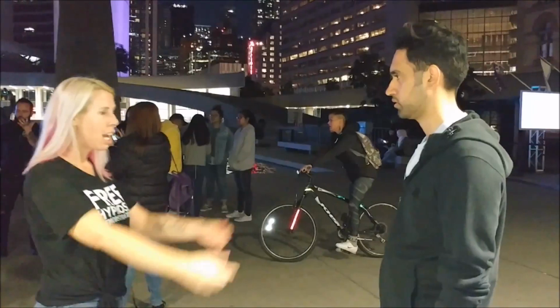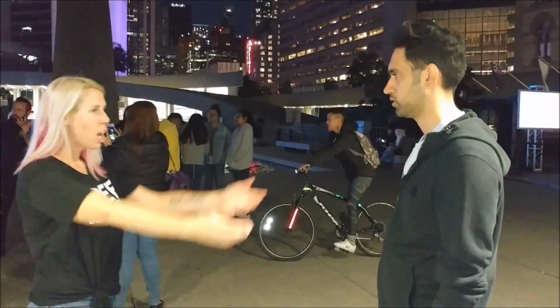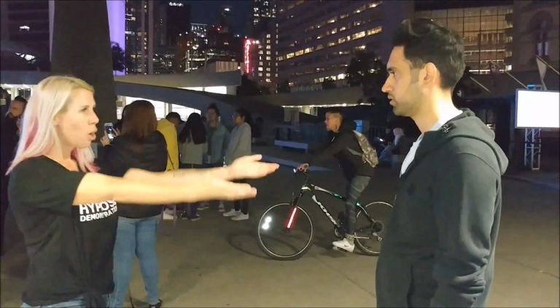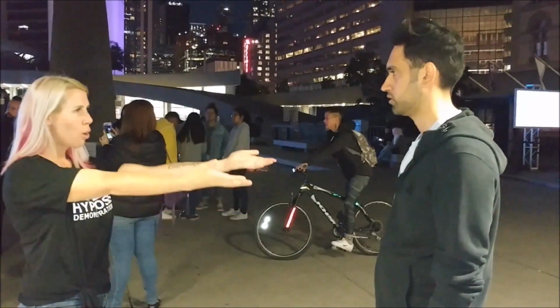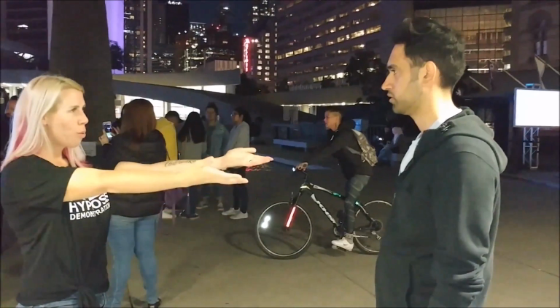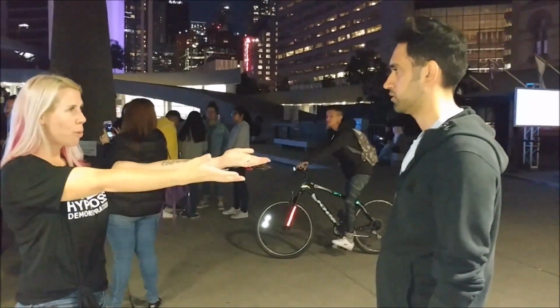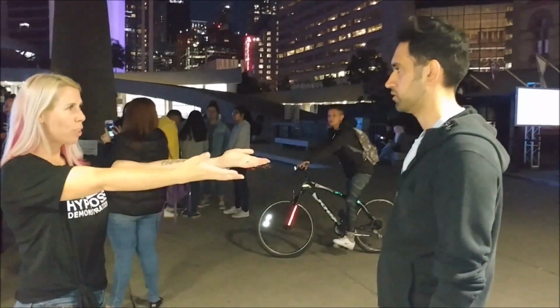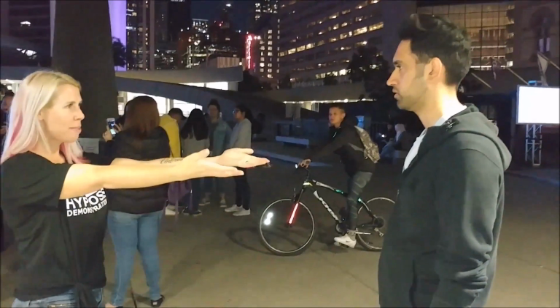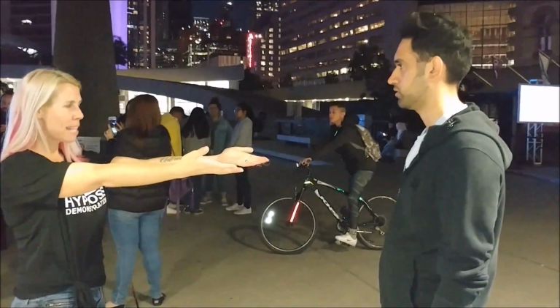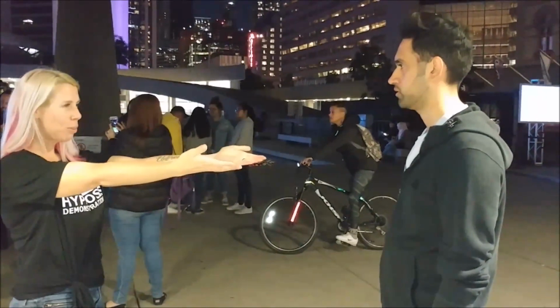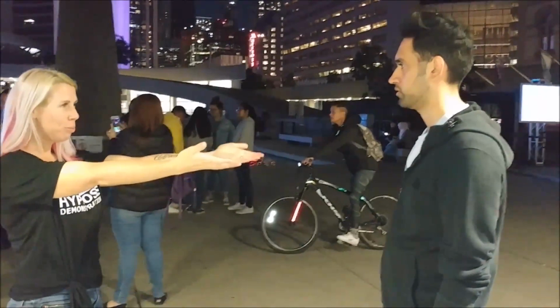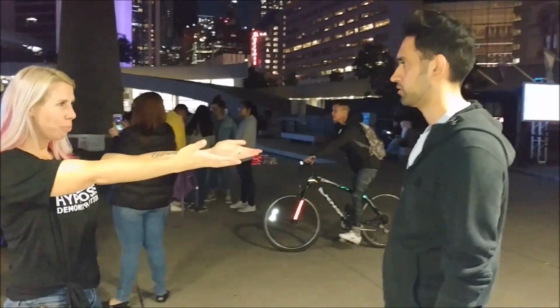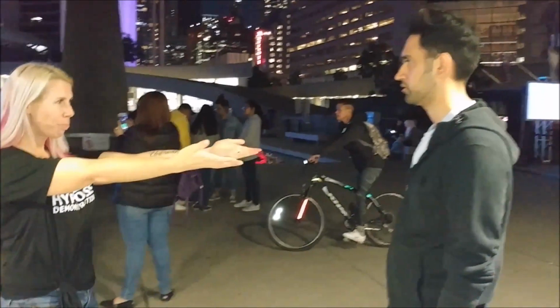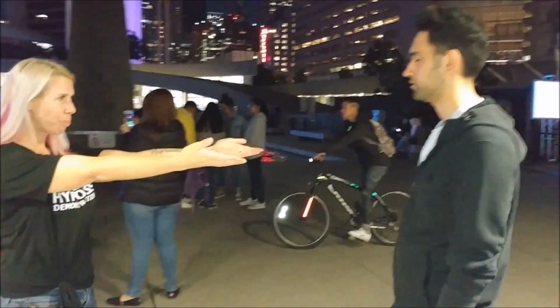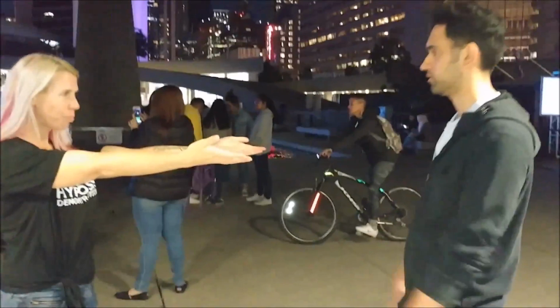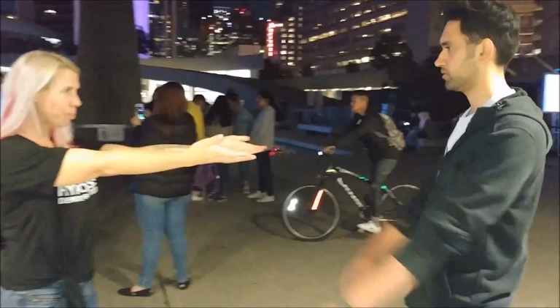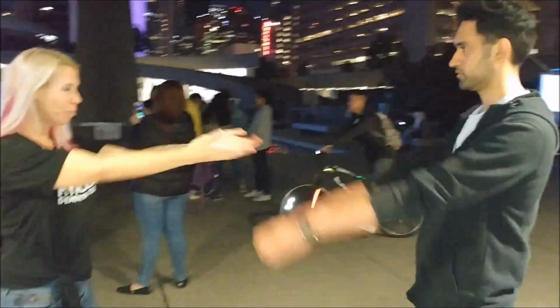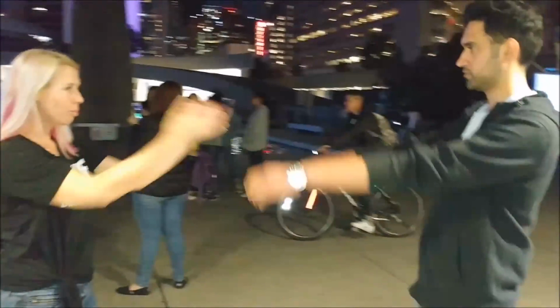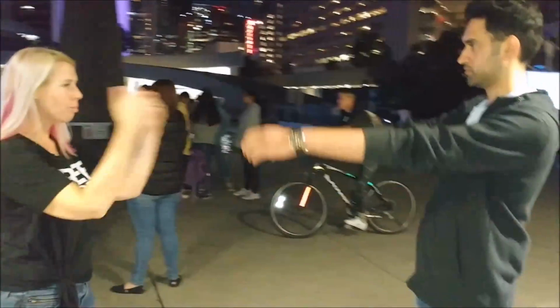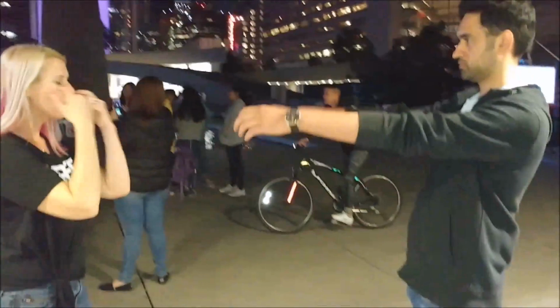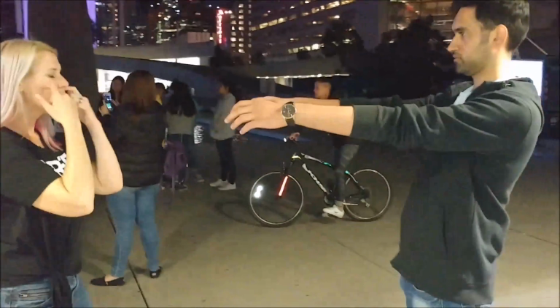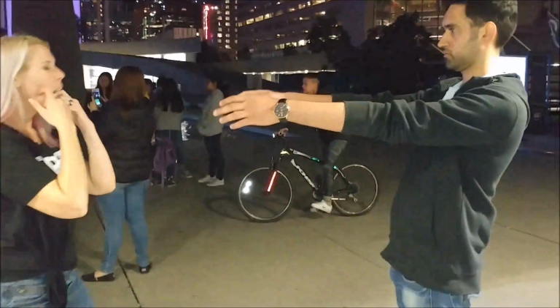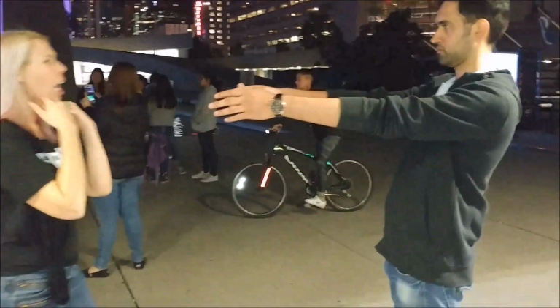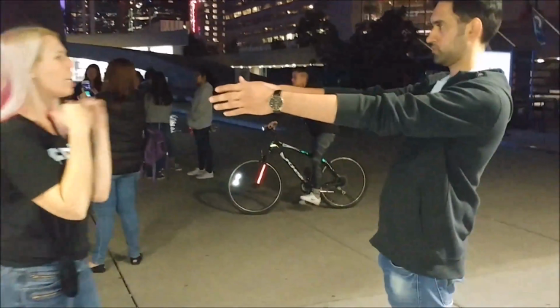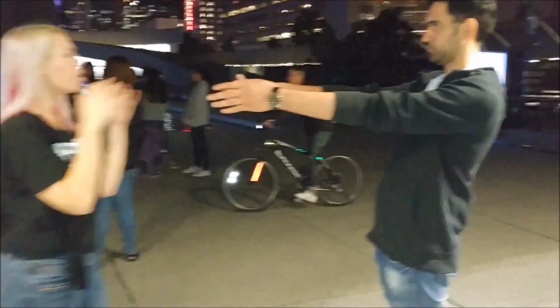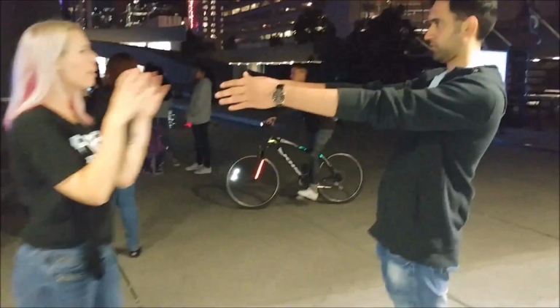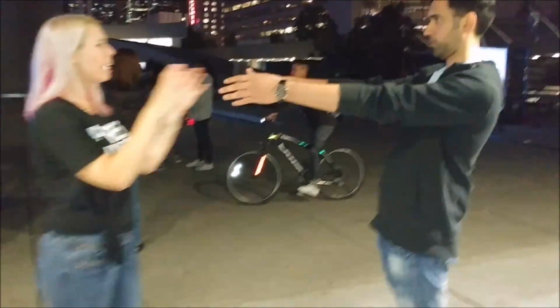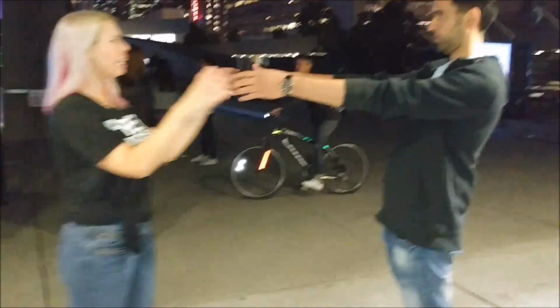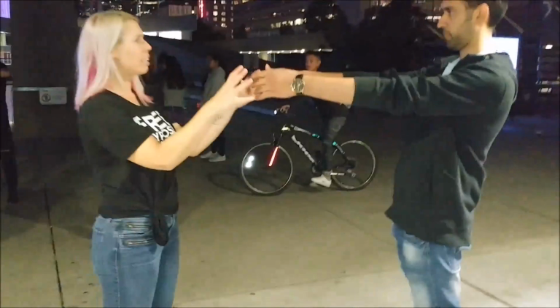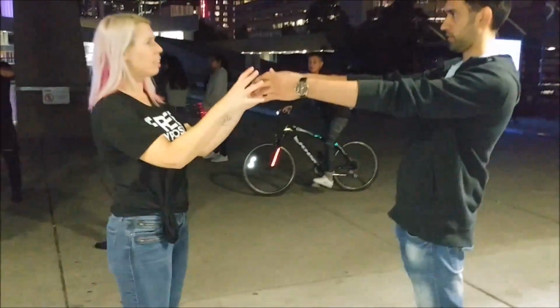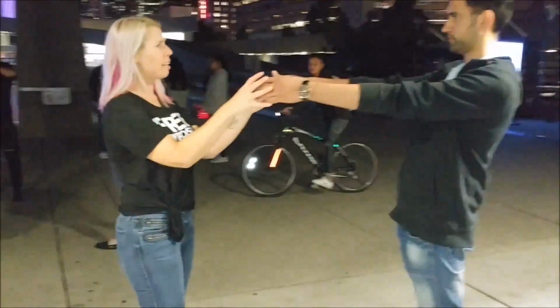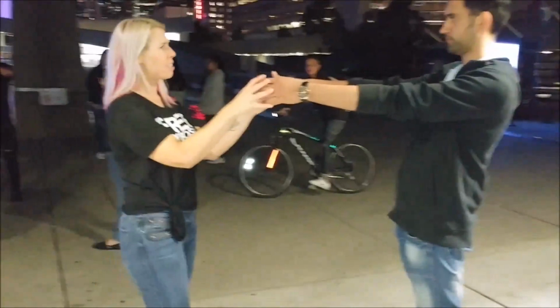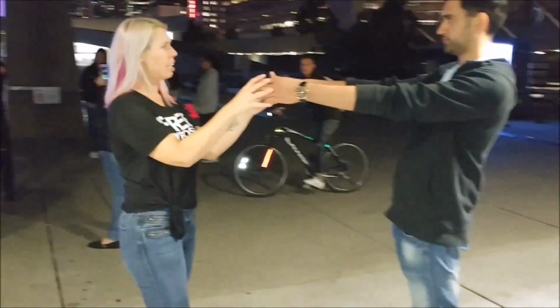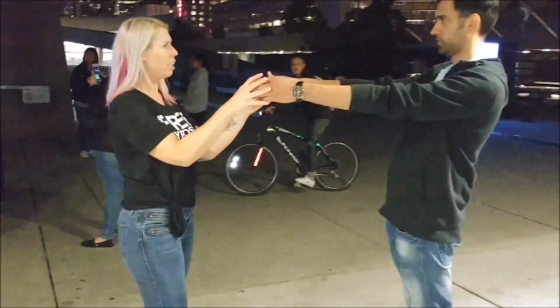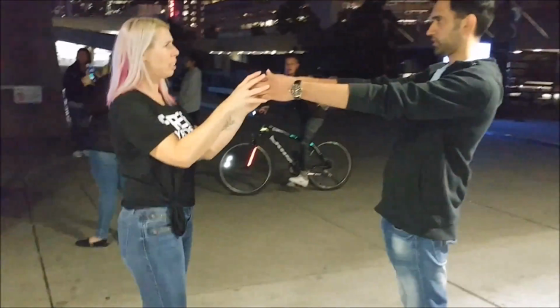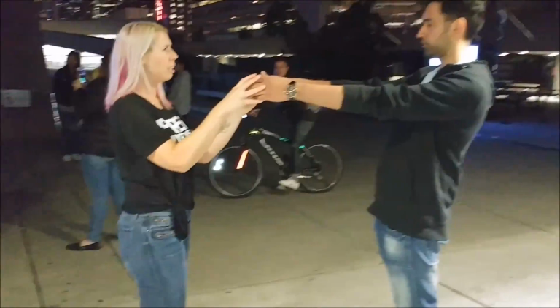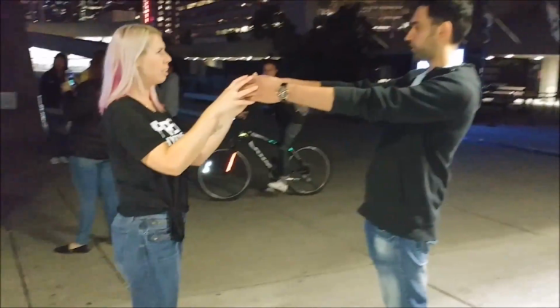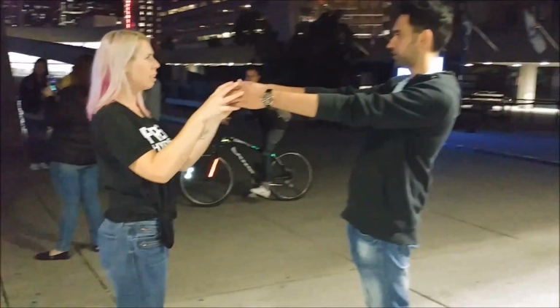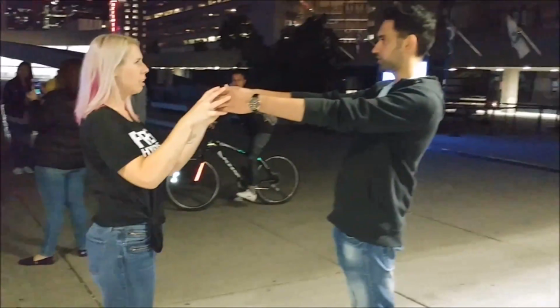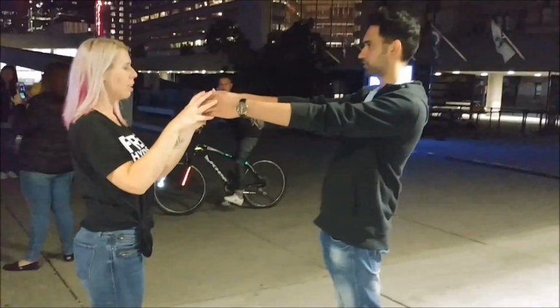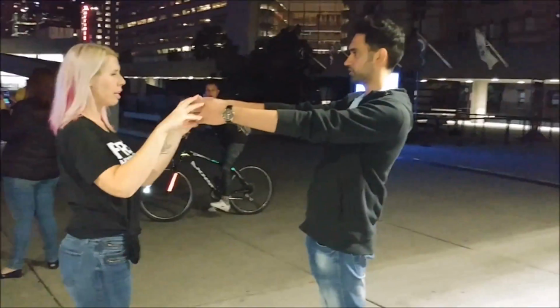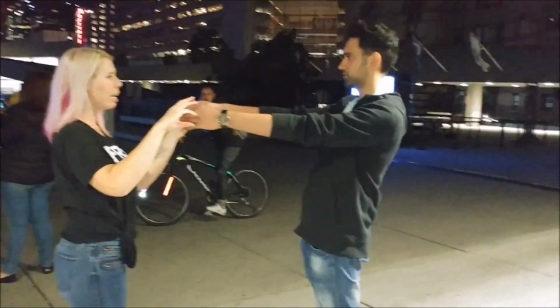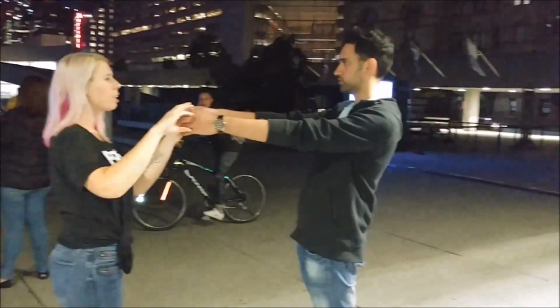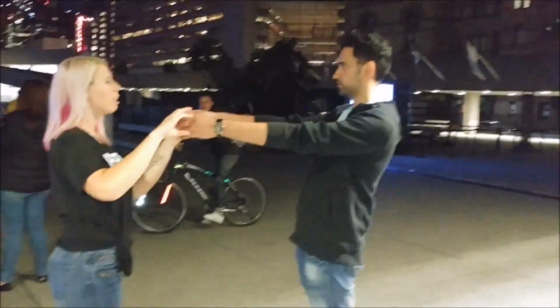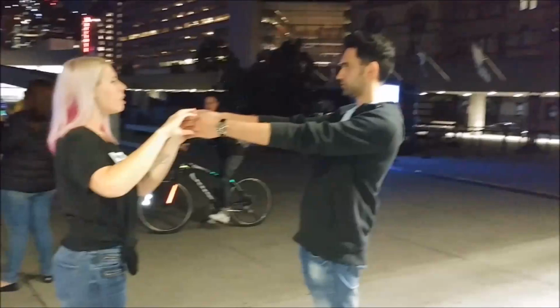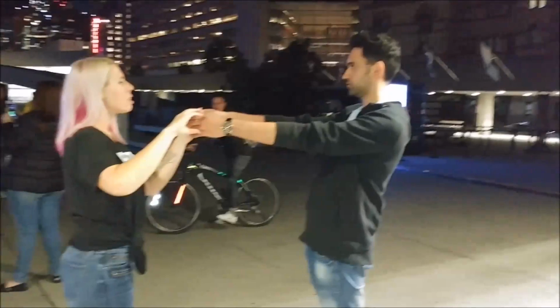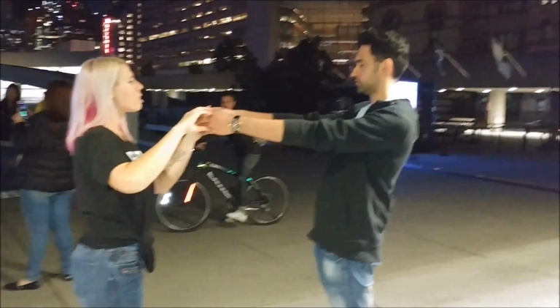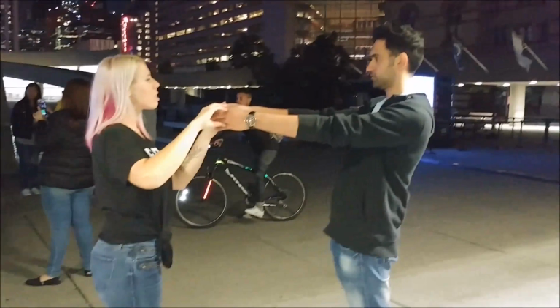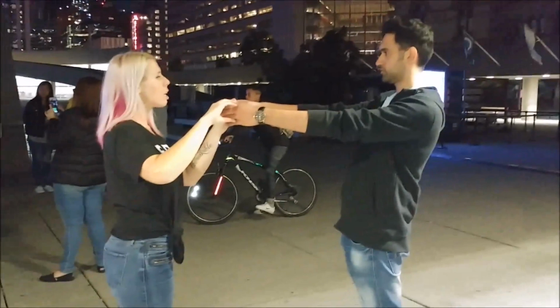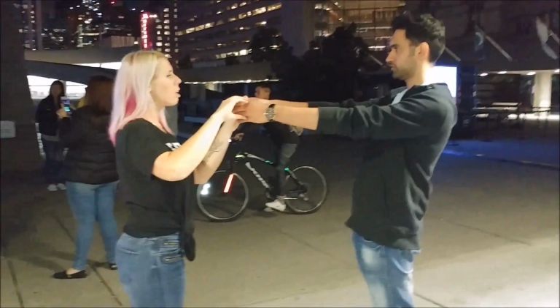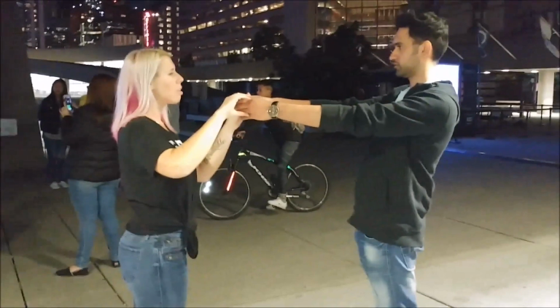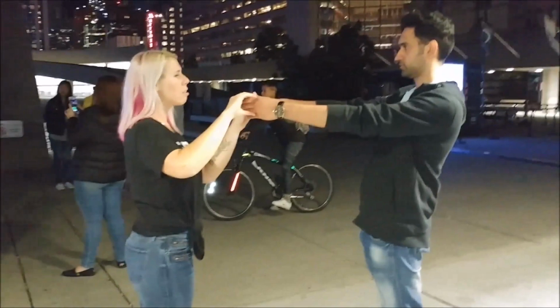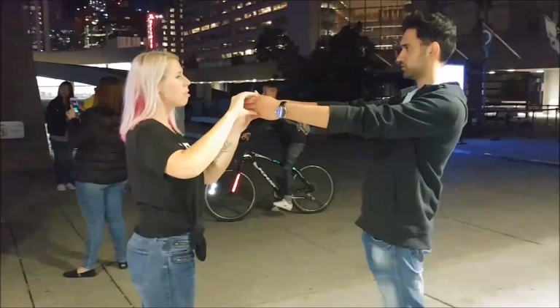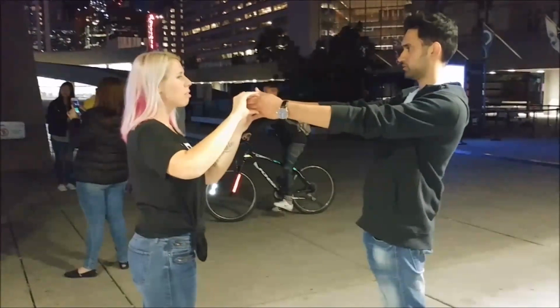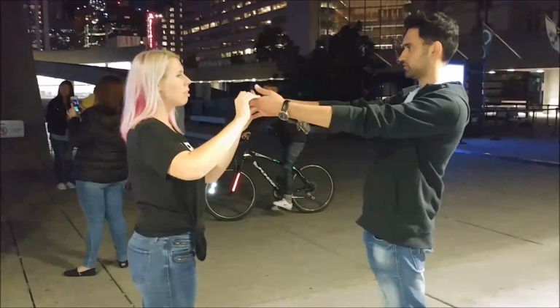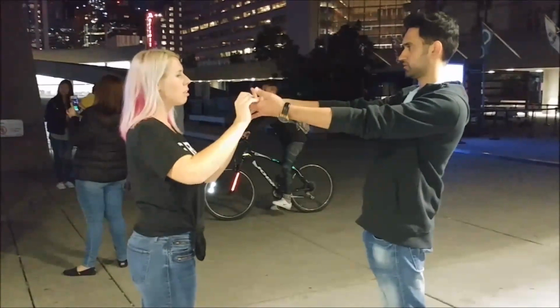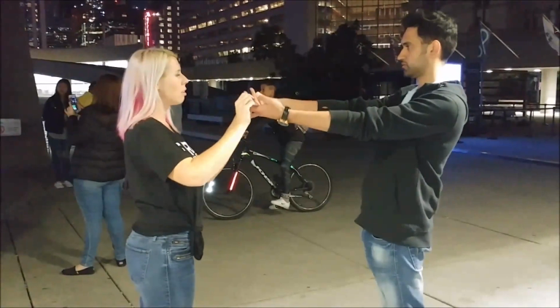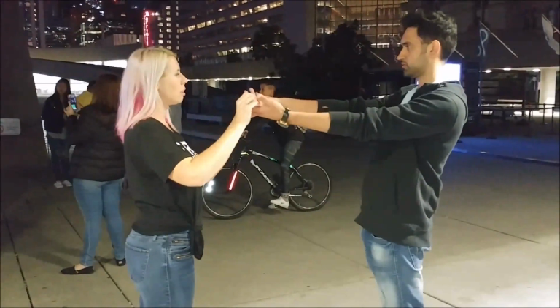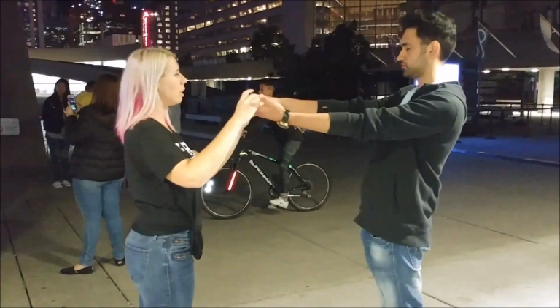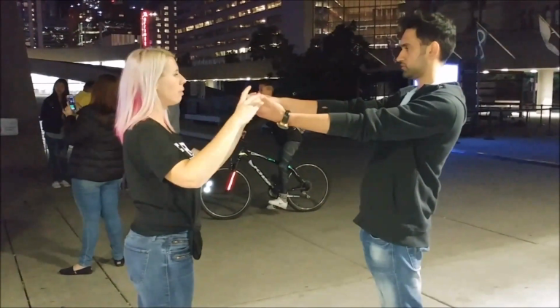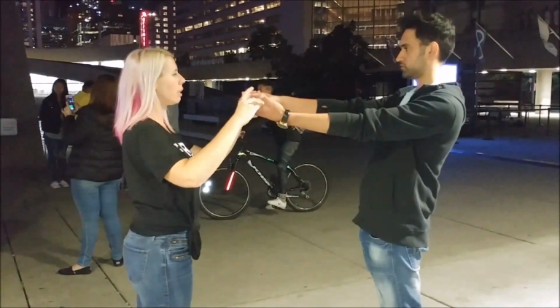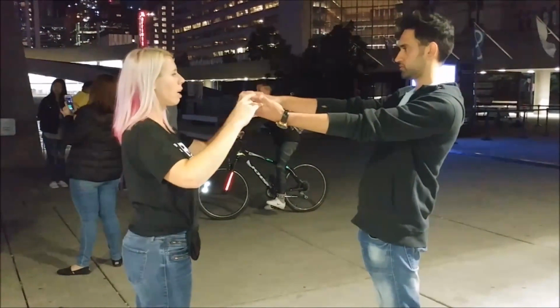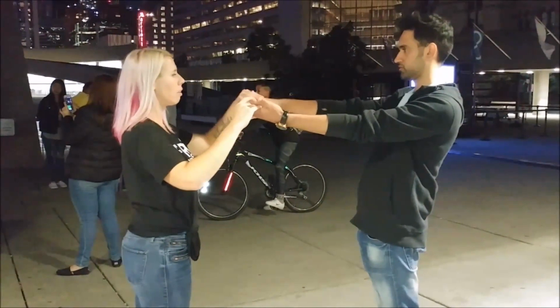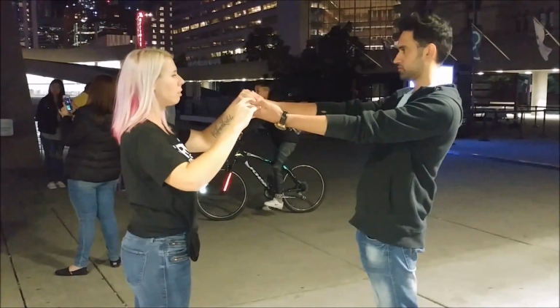Are you right-handed or left-handed? Right. Okay. So, here we go.